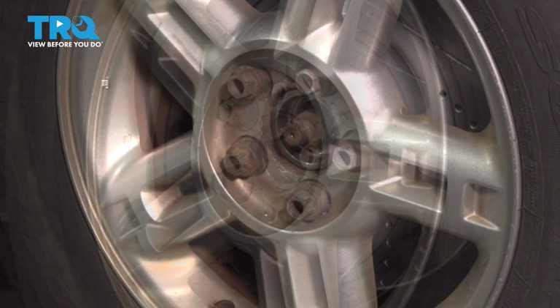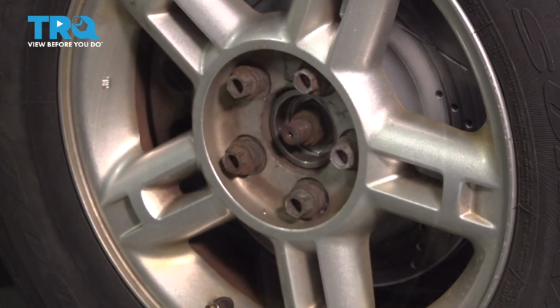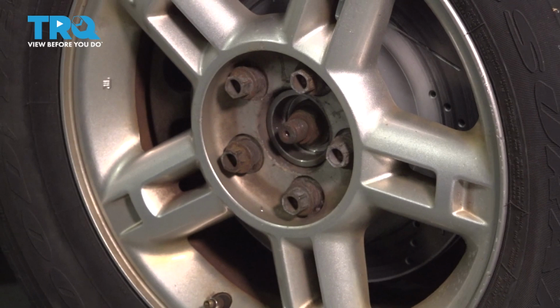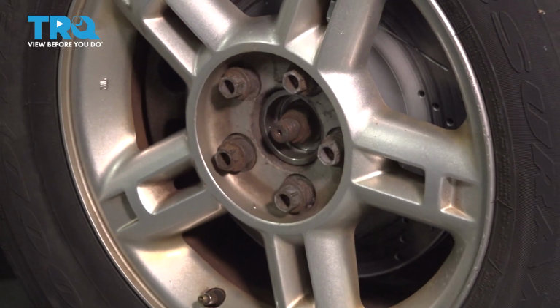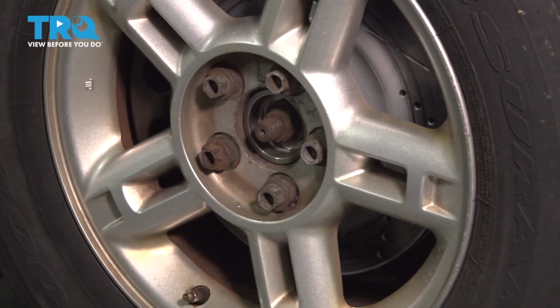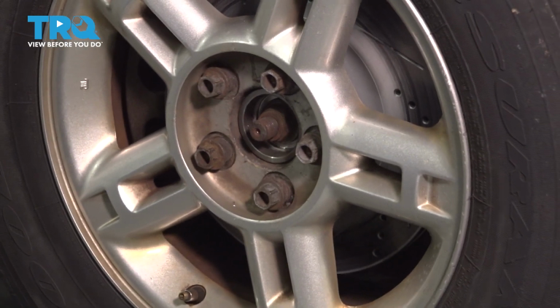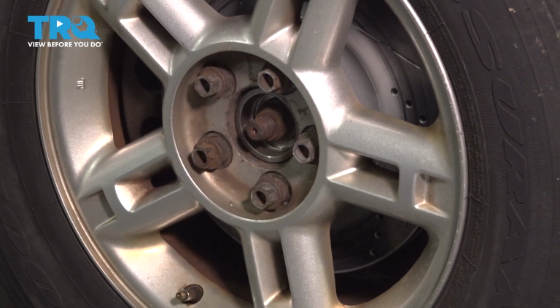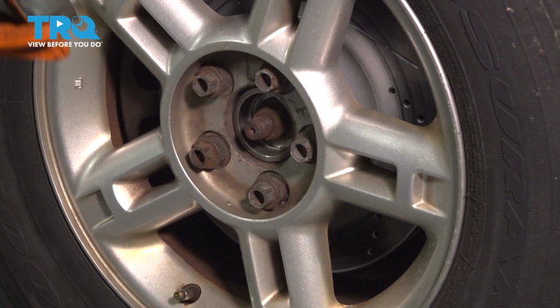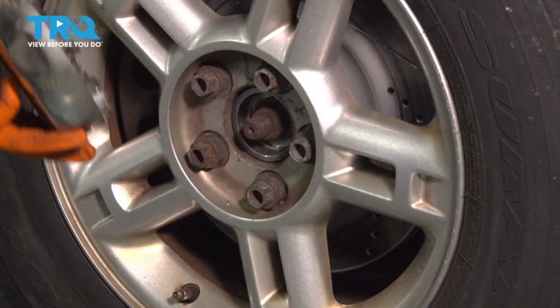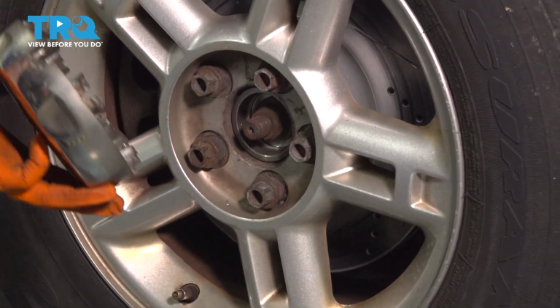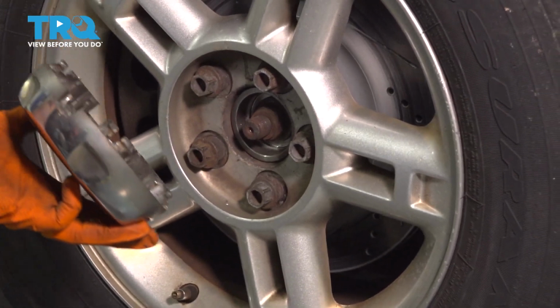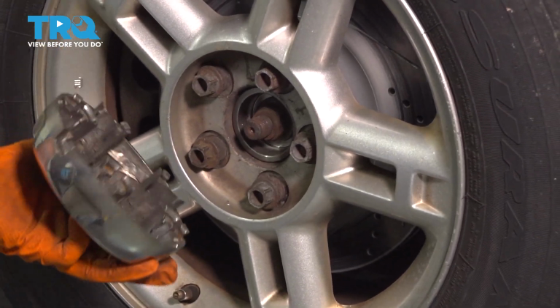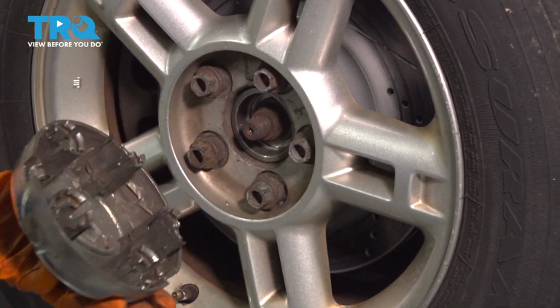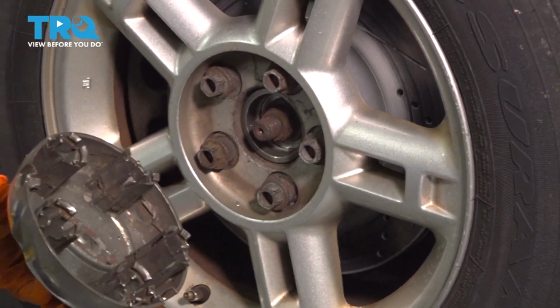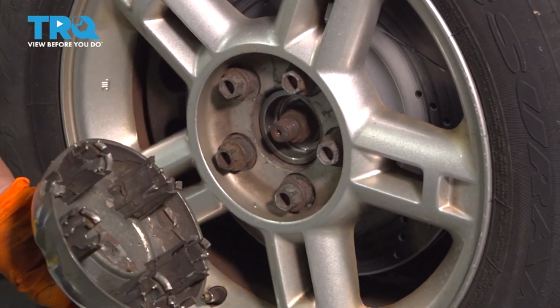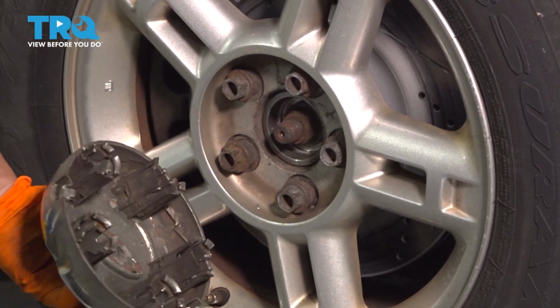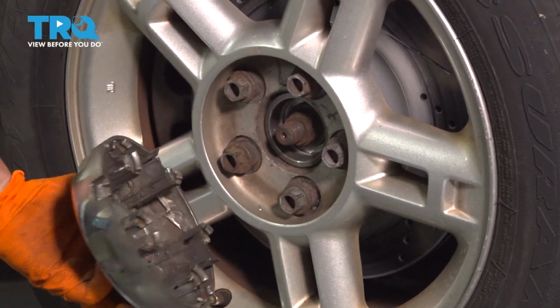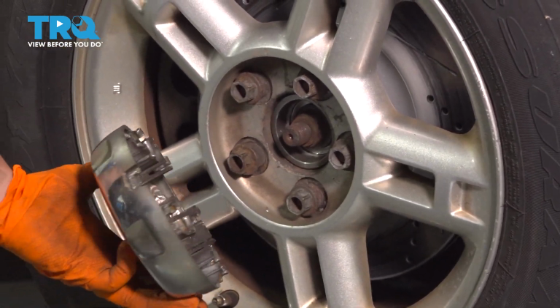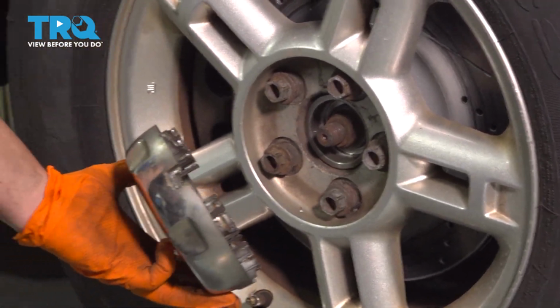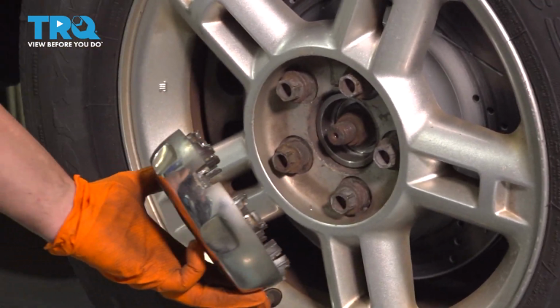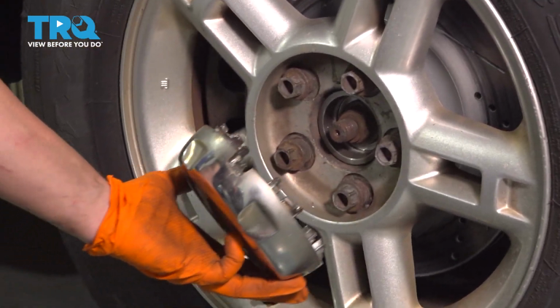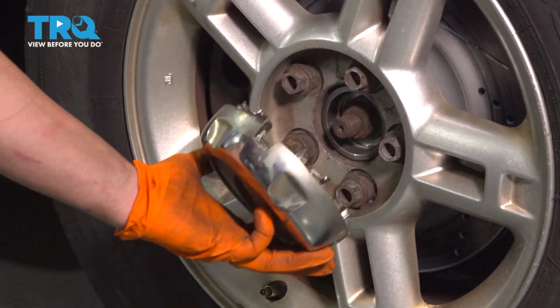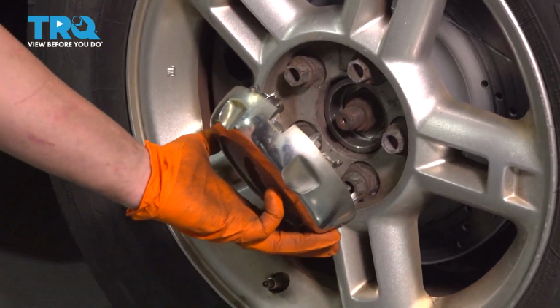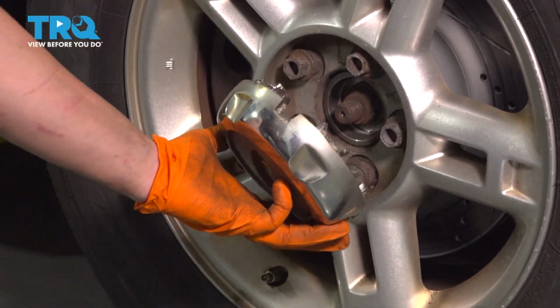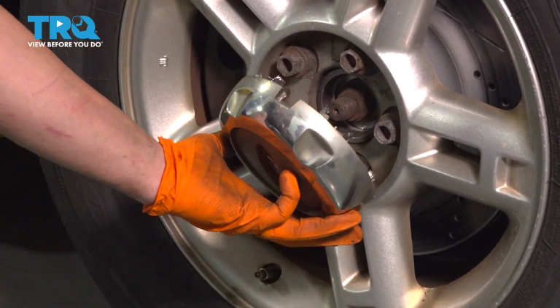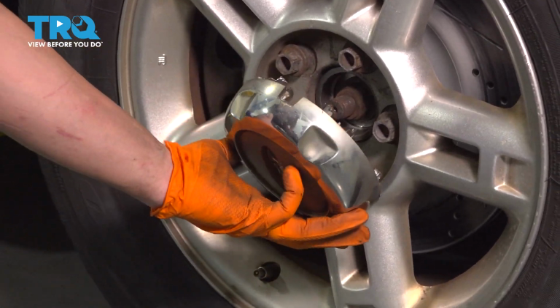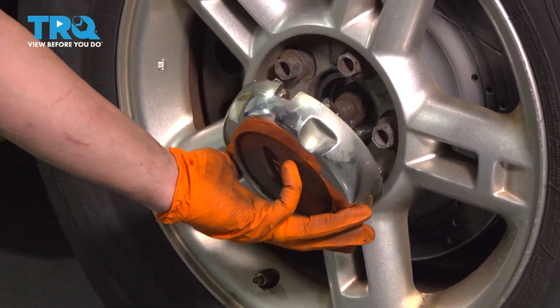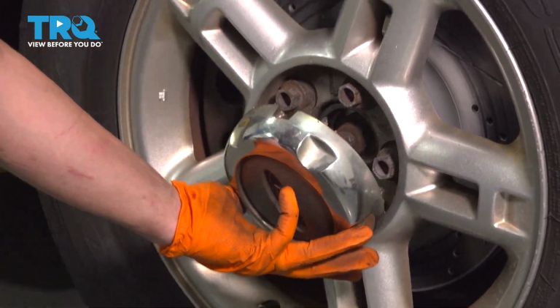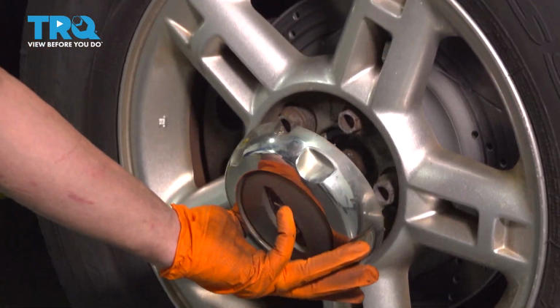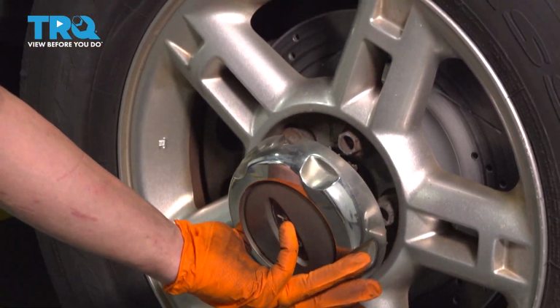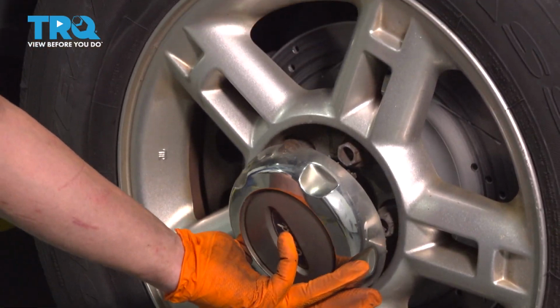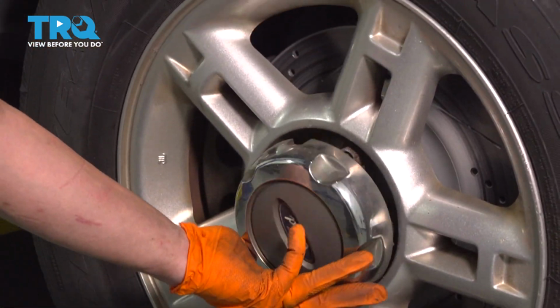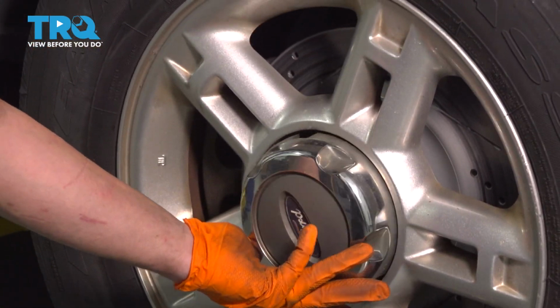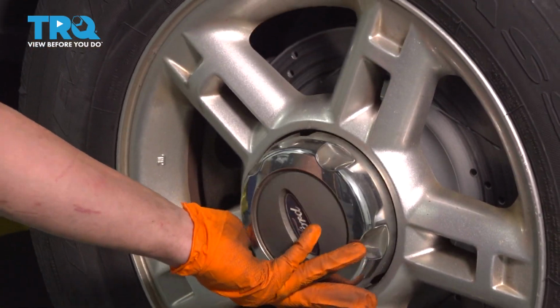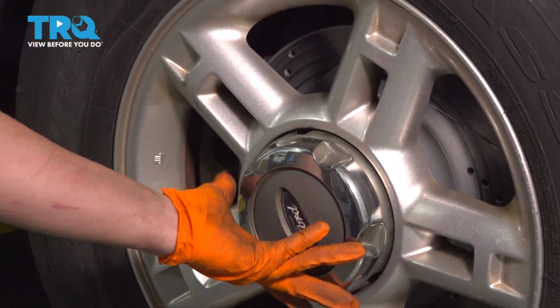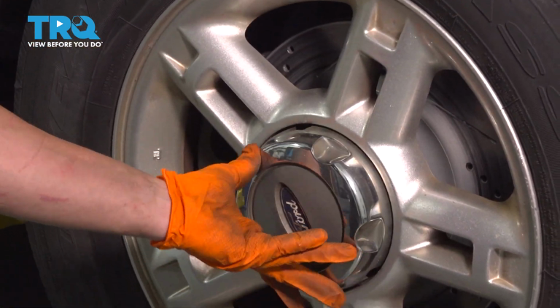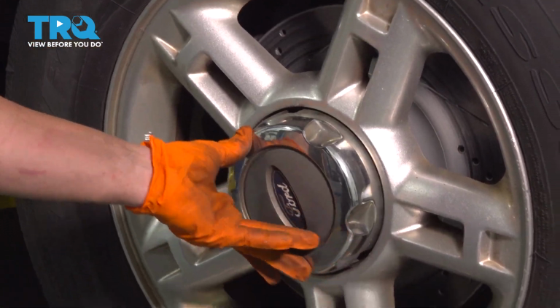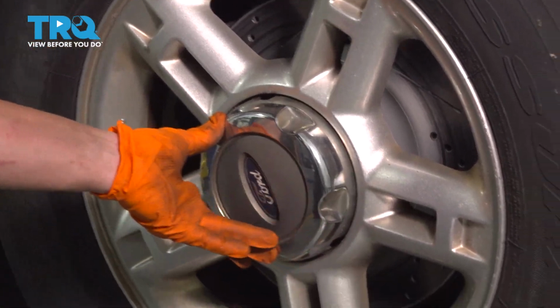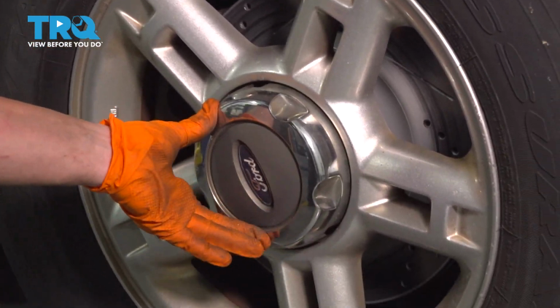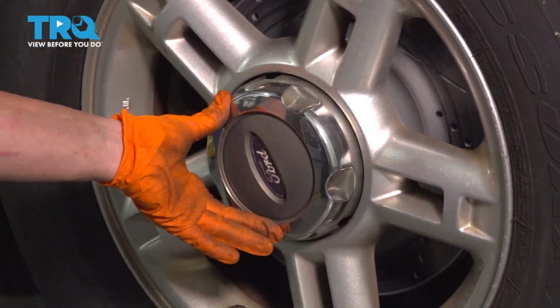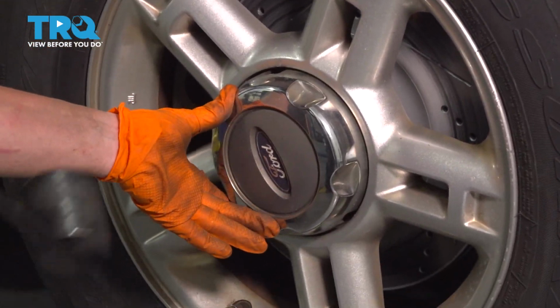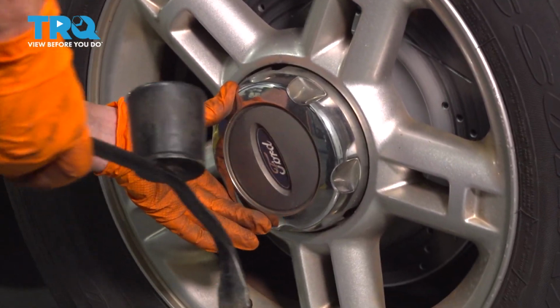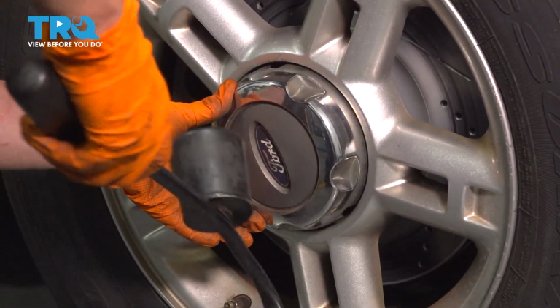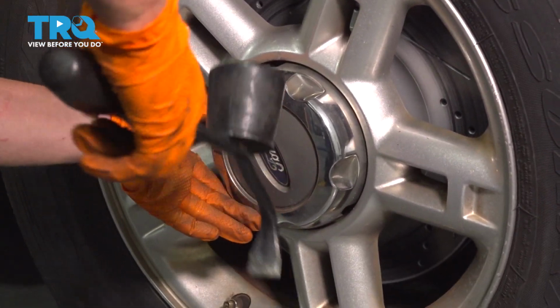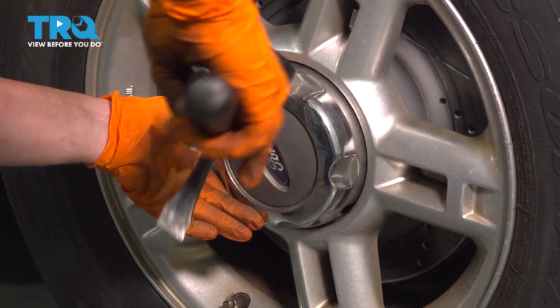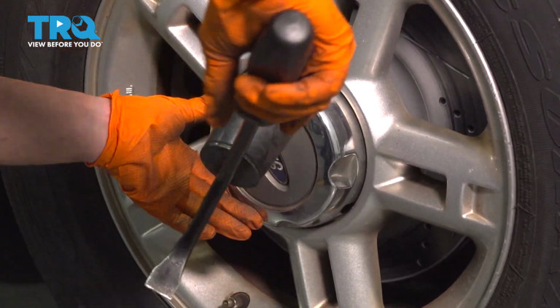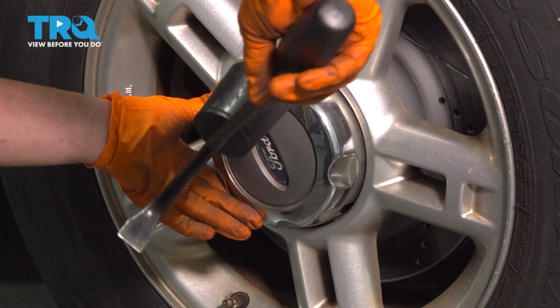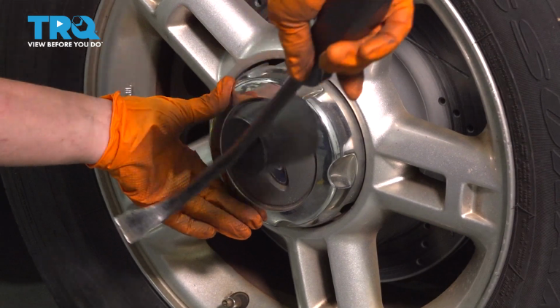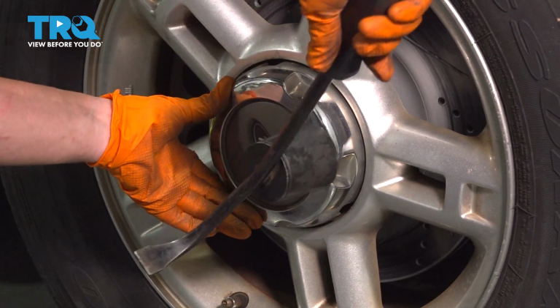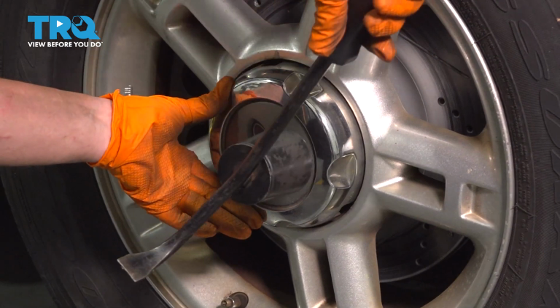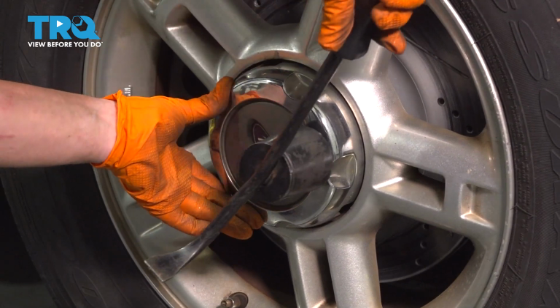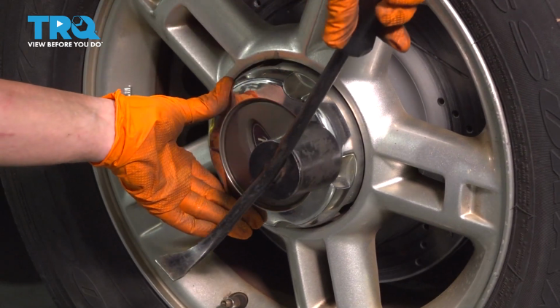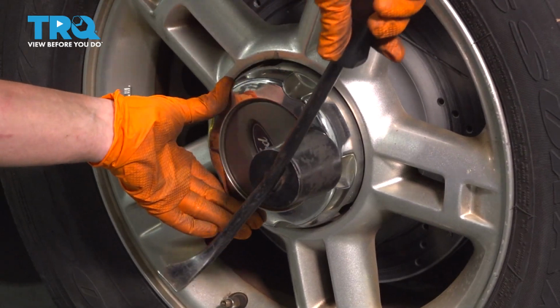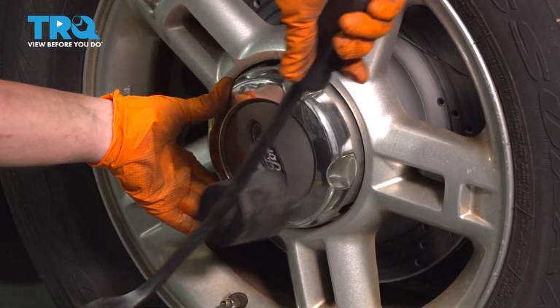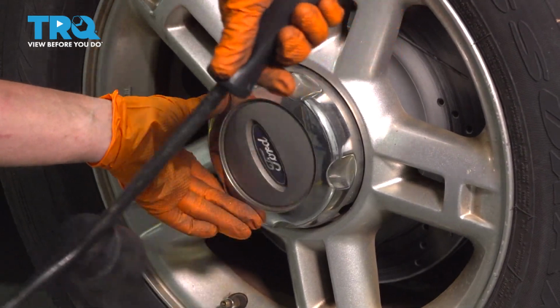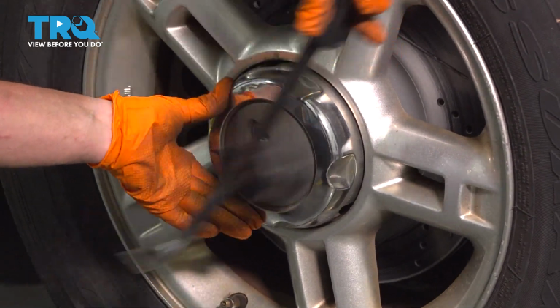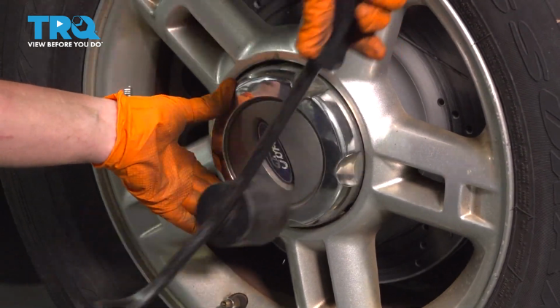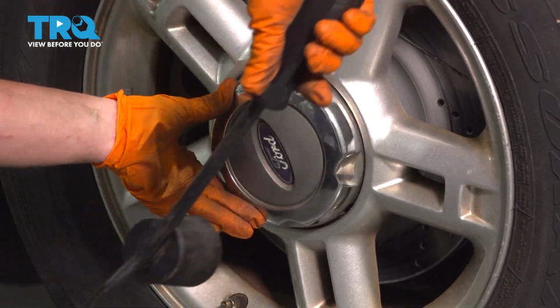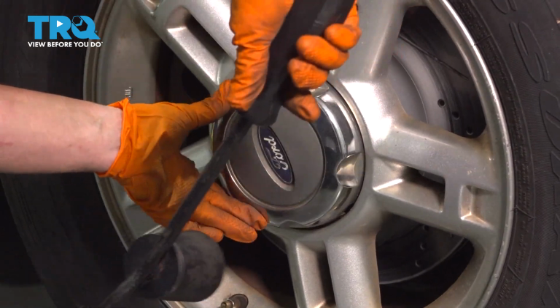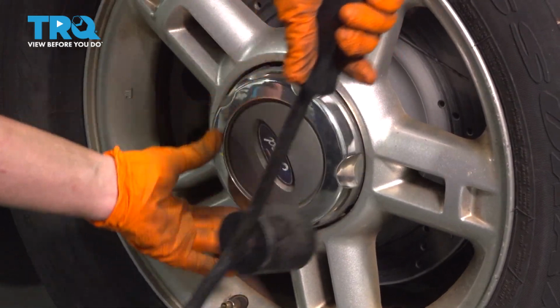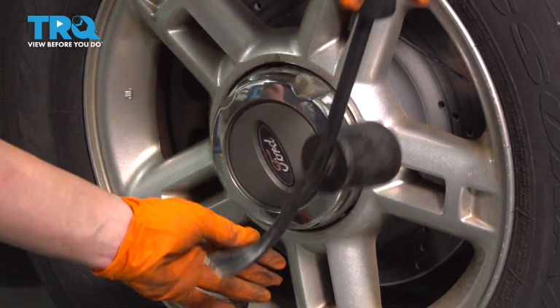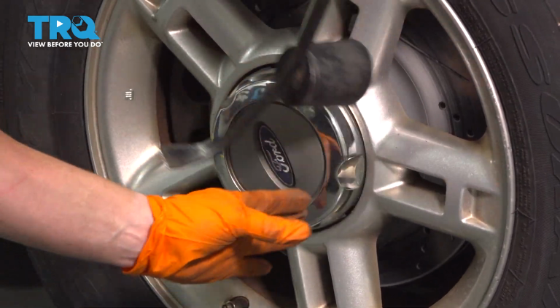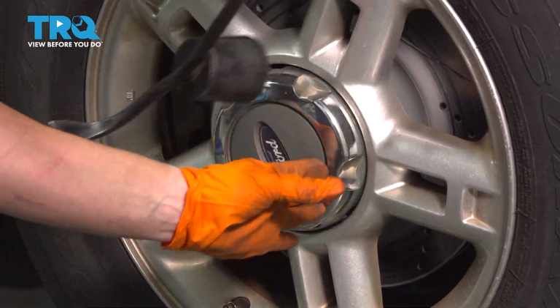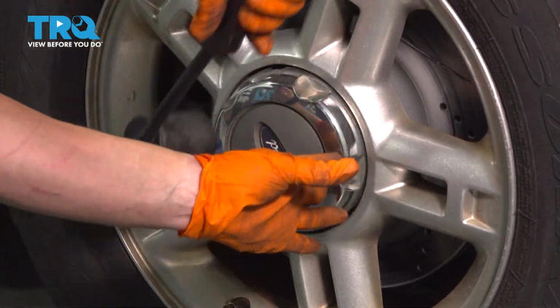Now we can put the center cap on — you can see the actual spots for the lug nuts to sit on the studs. Just tap it on.